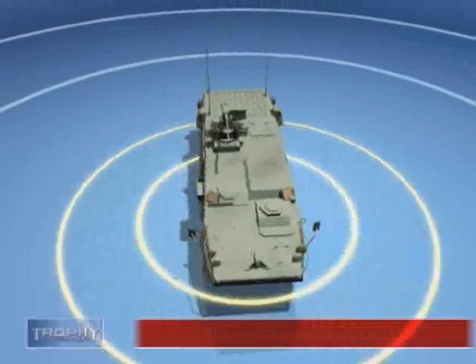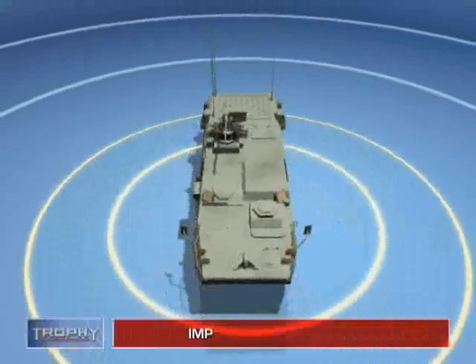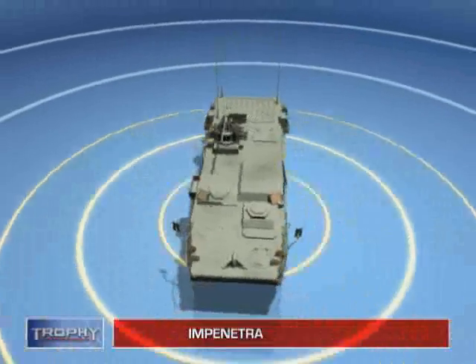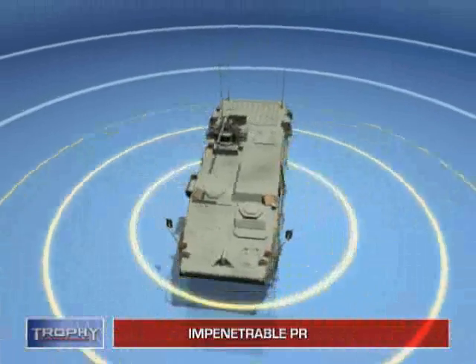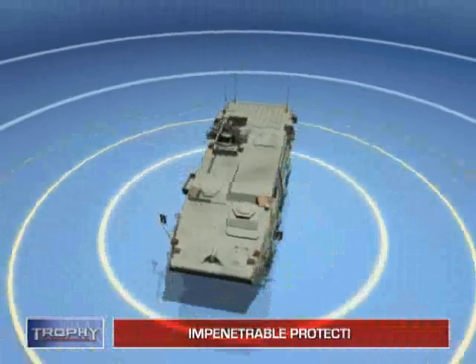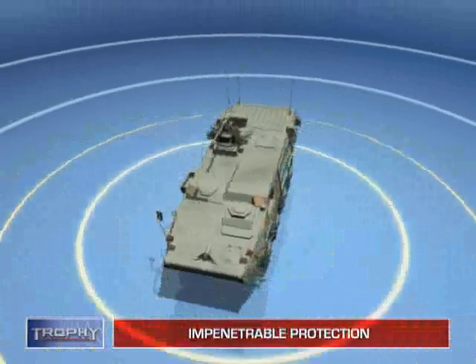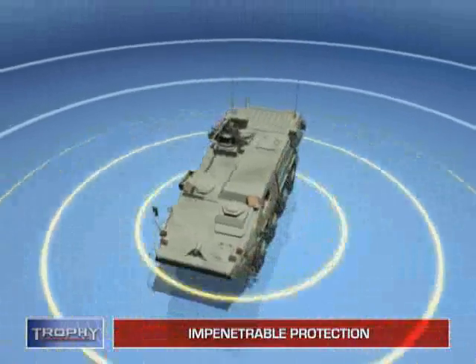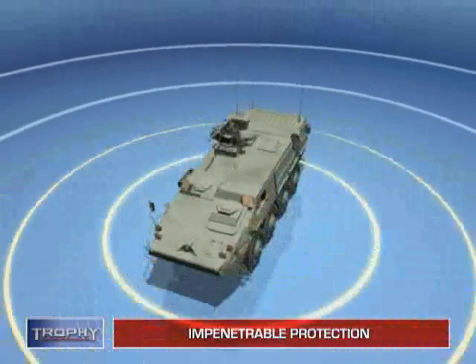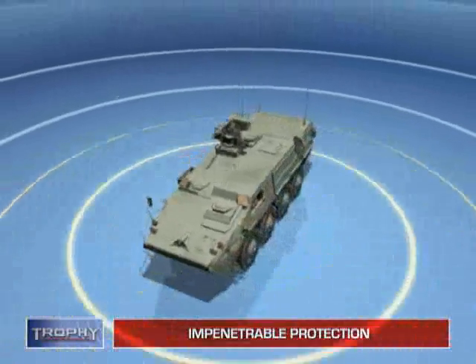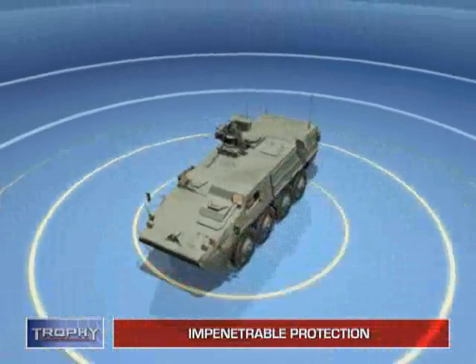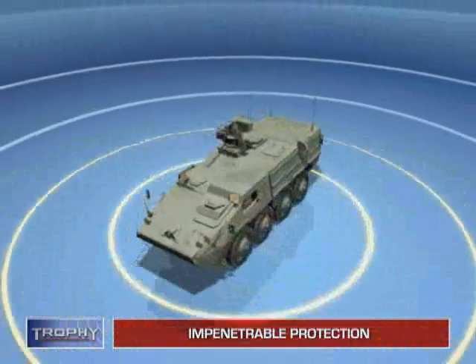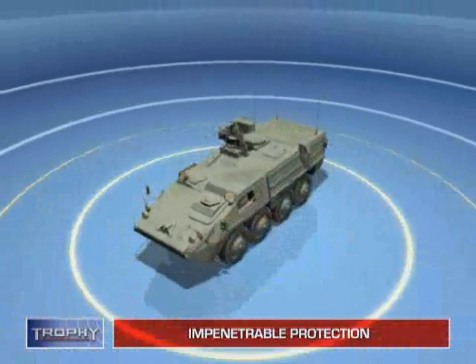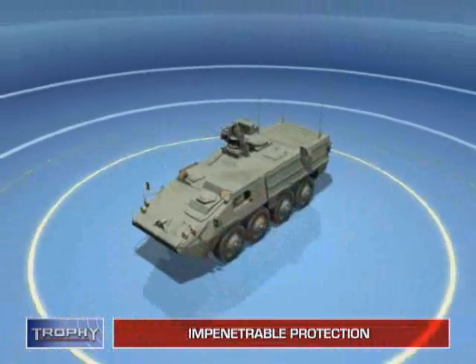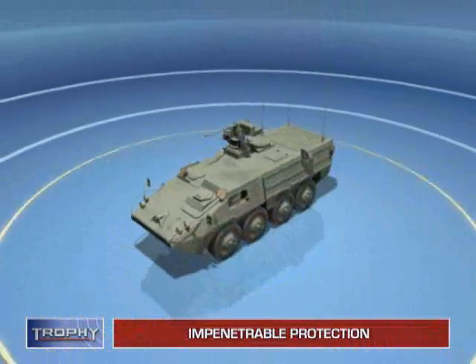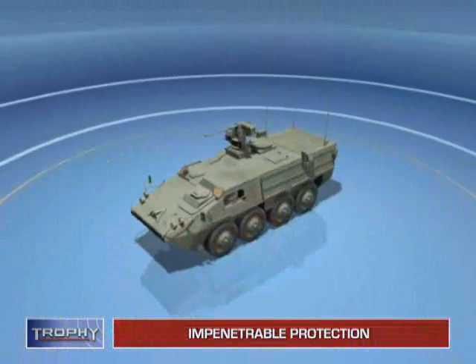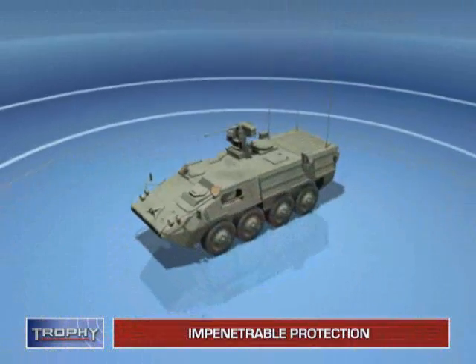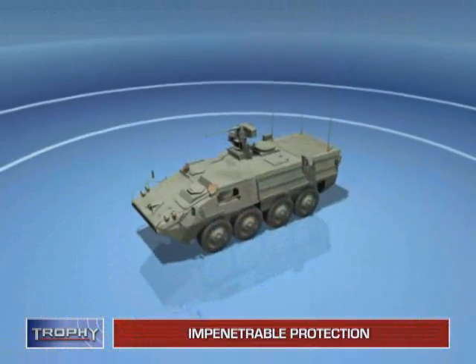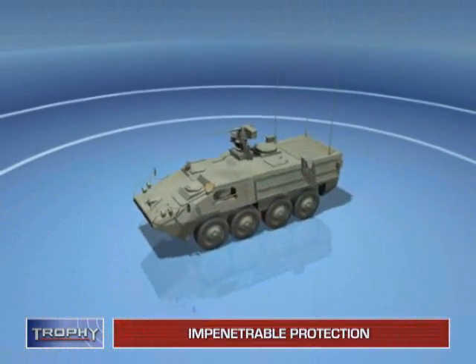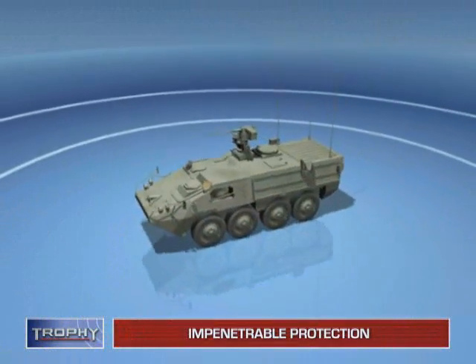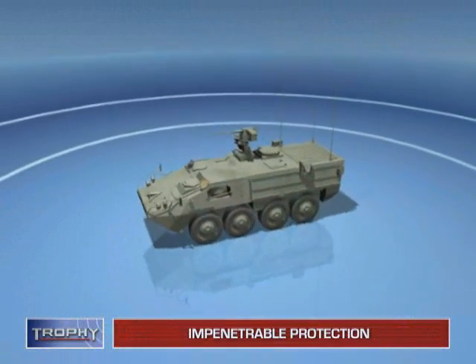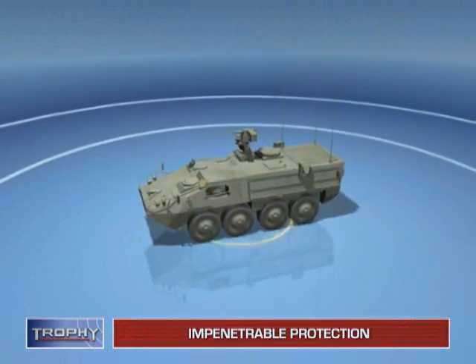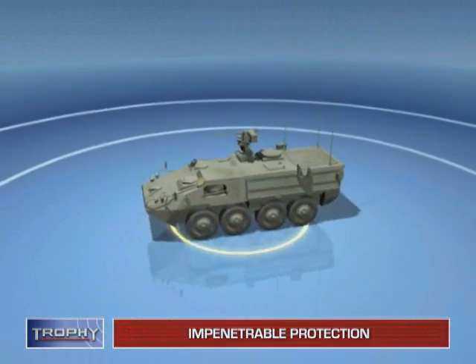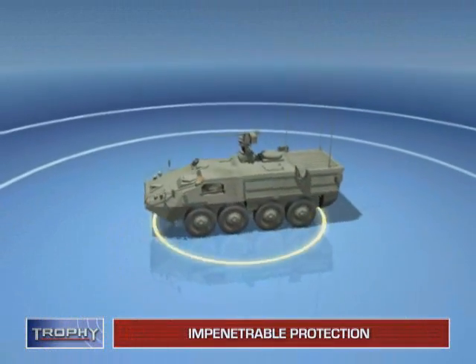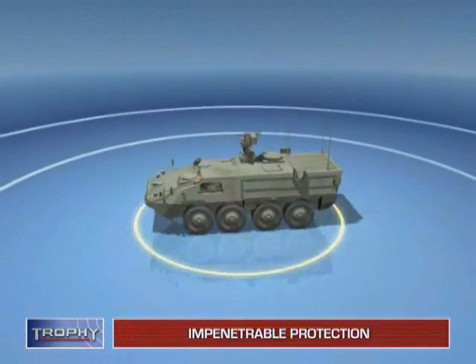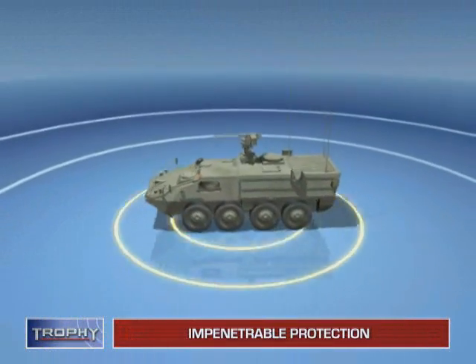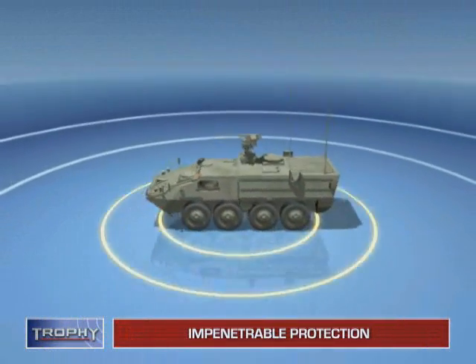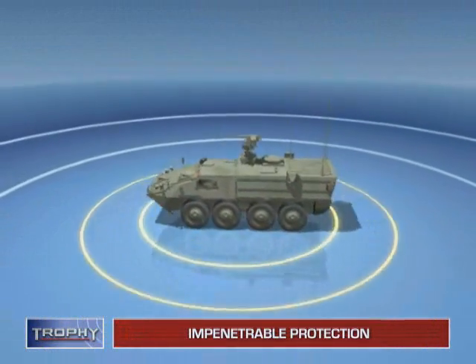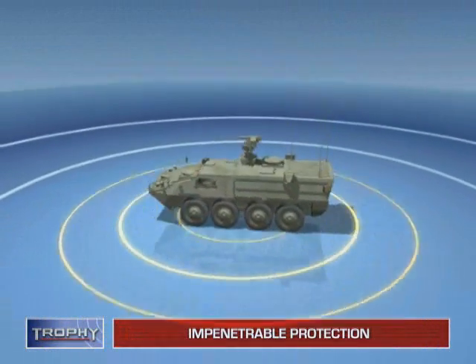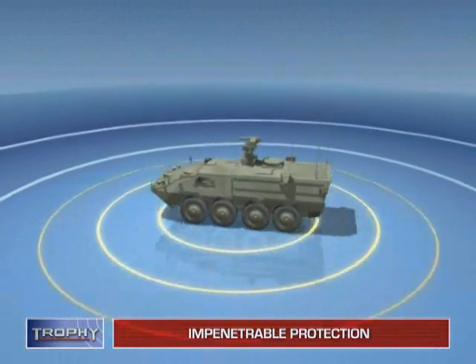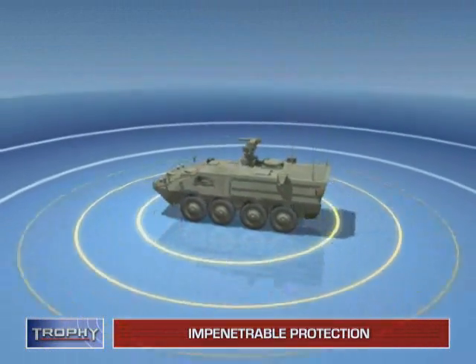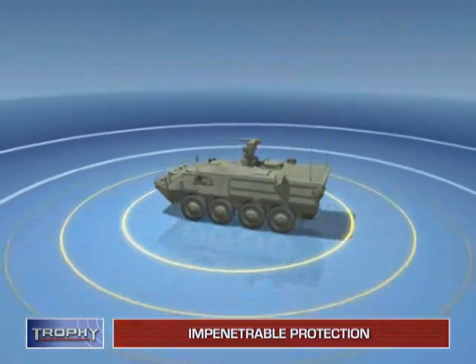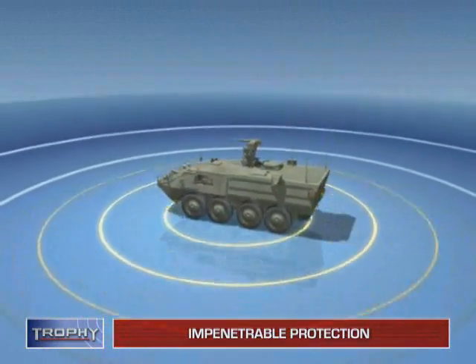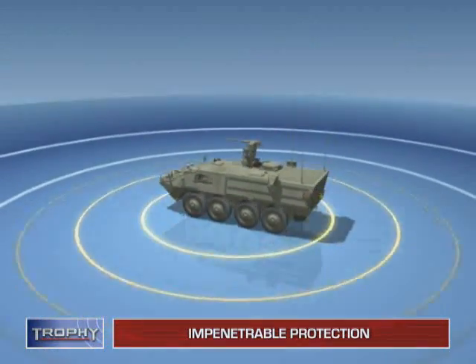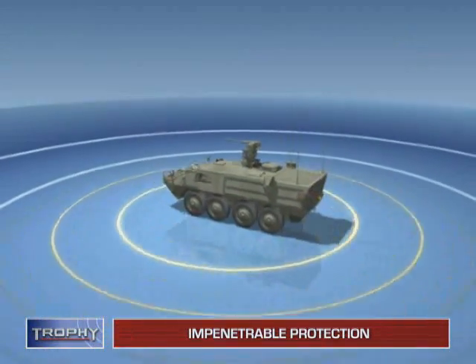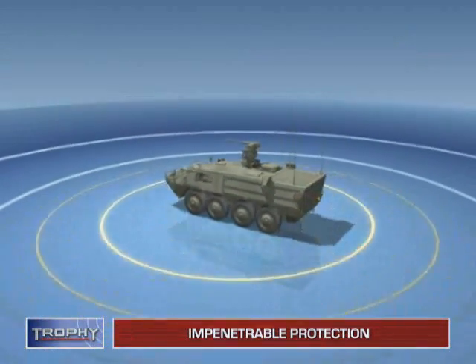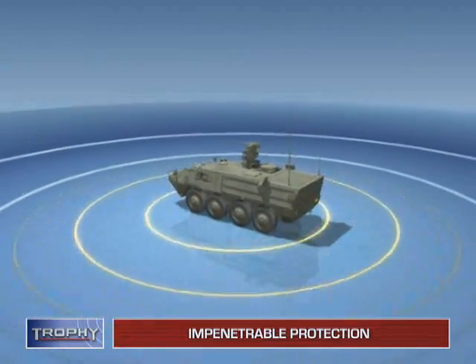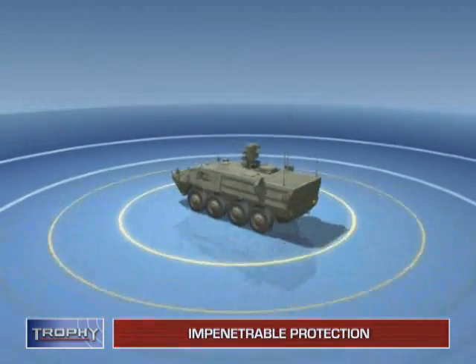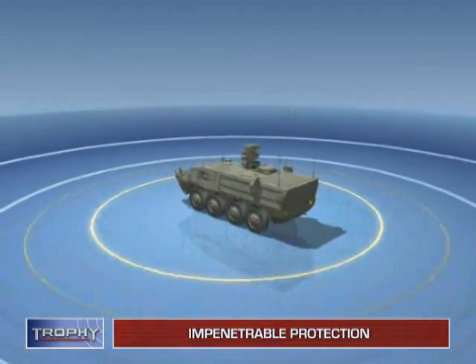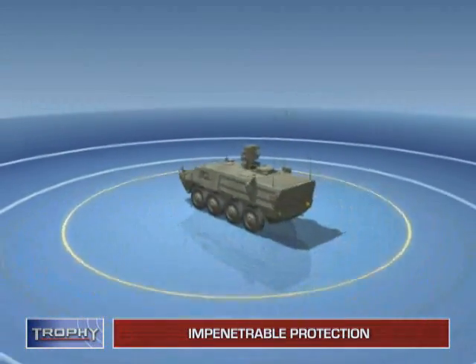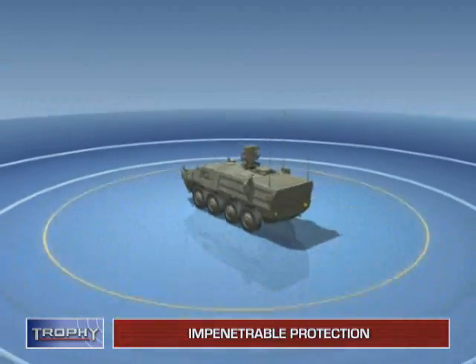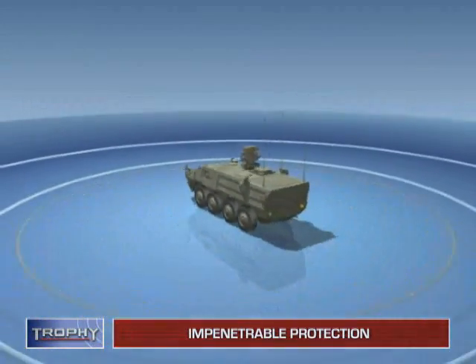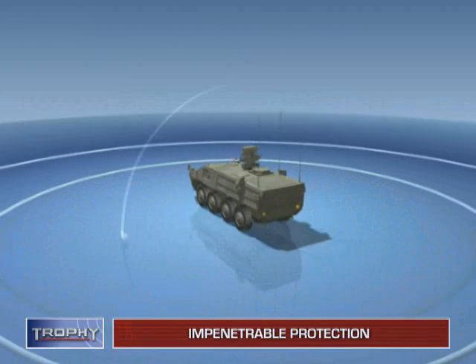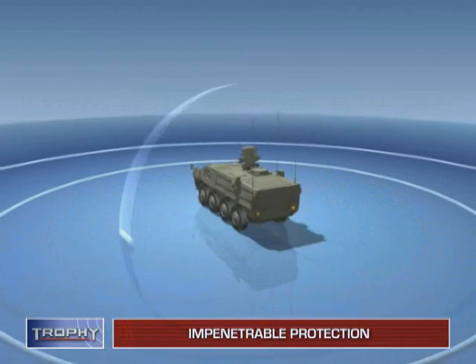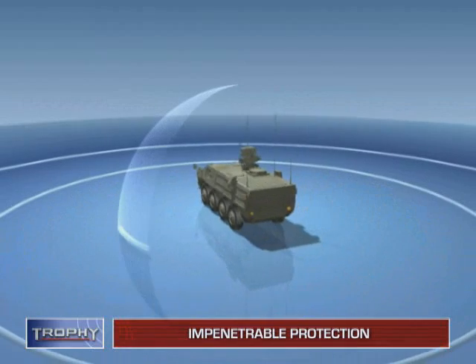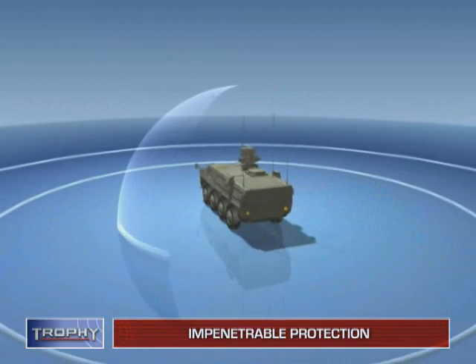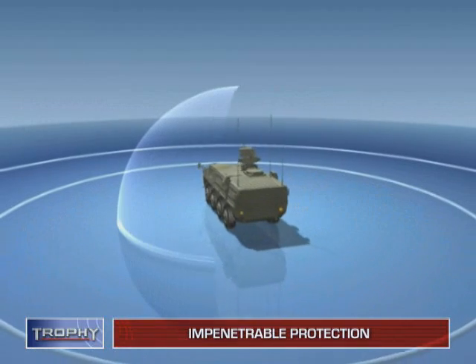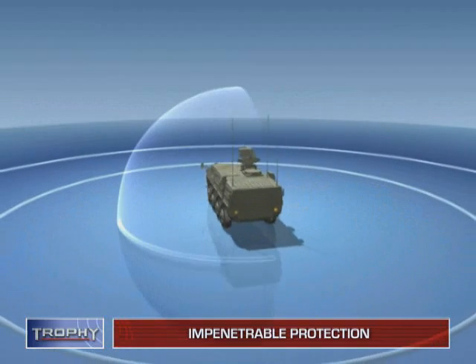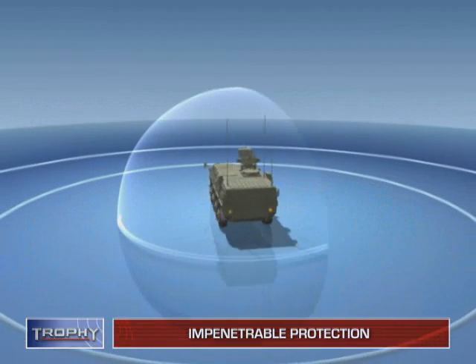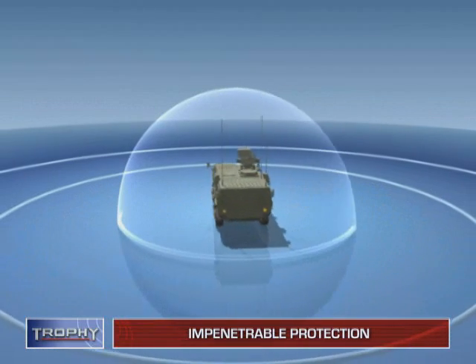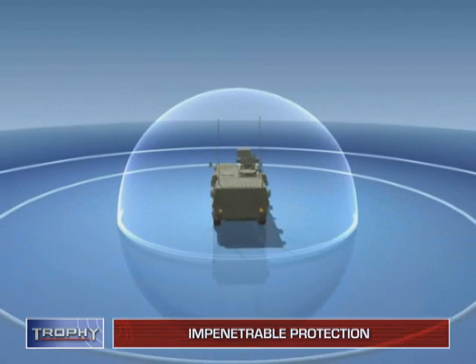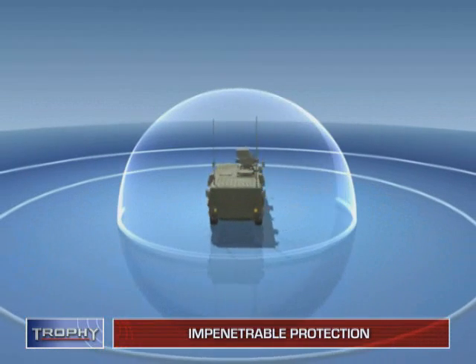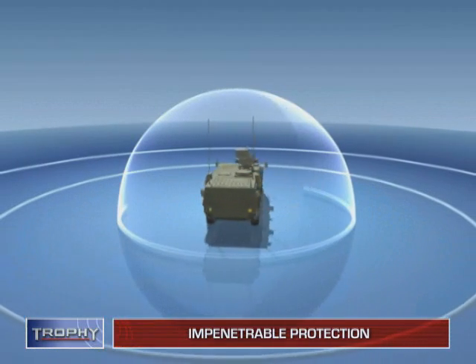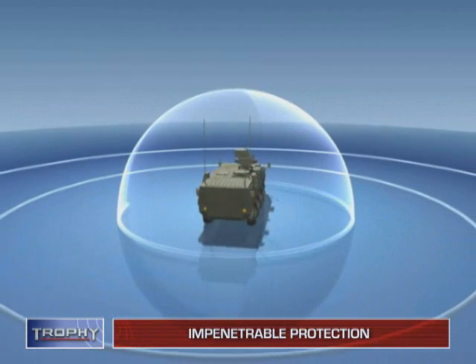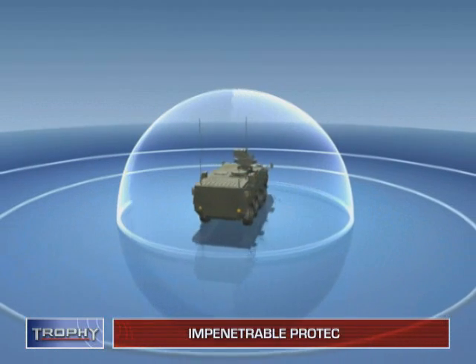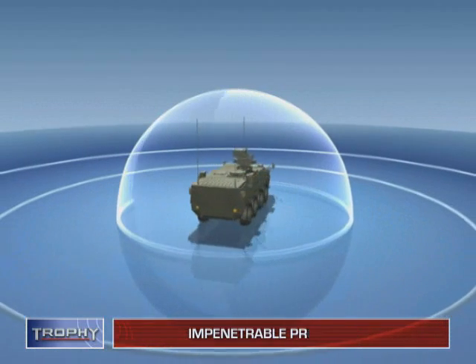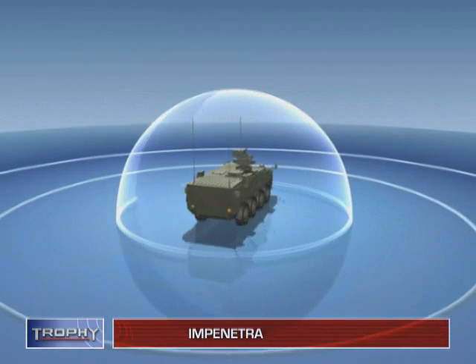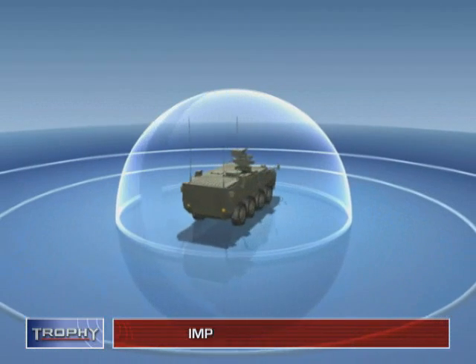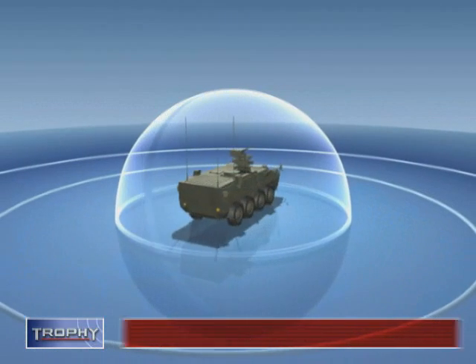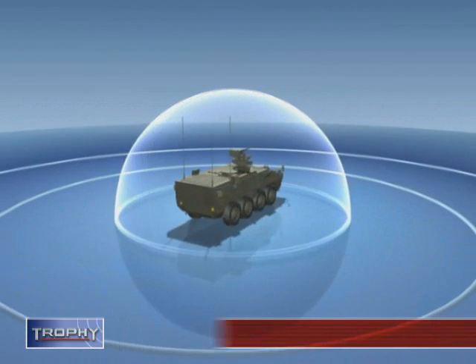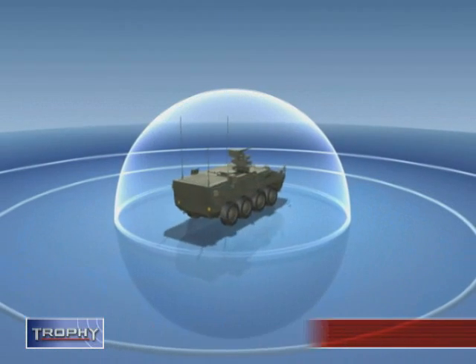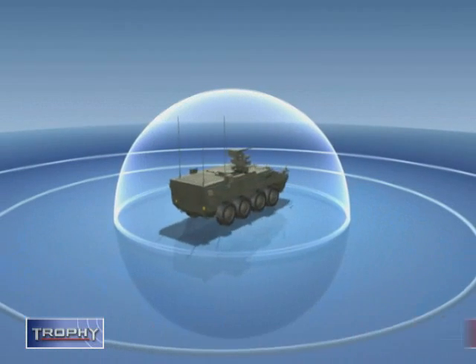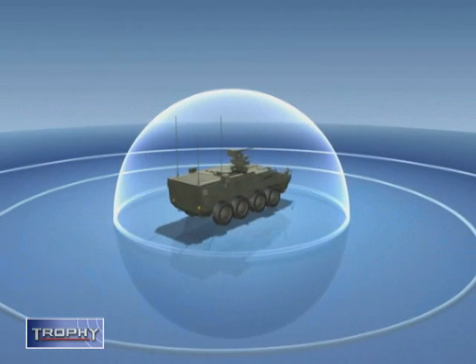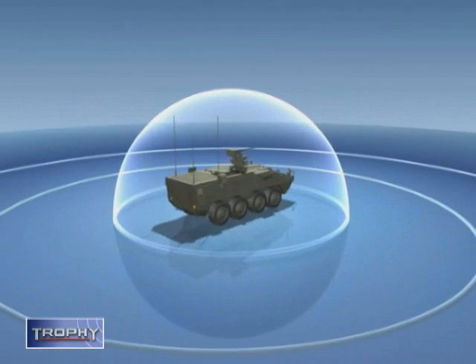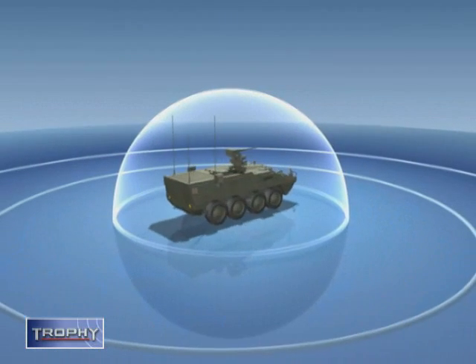Combining smart detection and advanced hard kill technologies, Trophy creates an impenetrable shield around fighting vehicles.